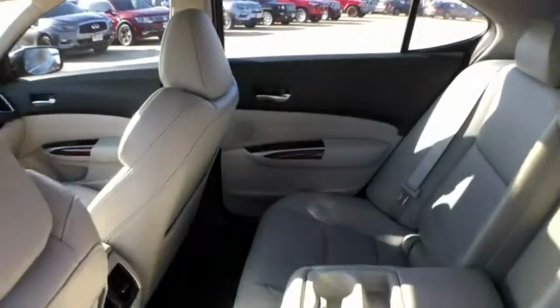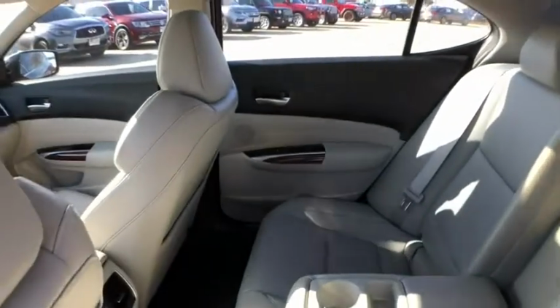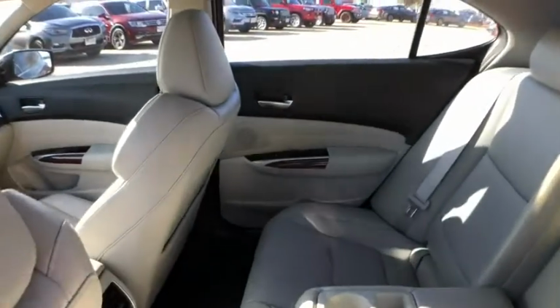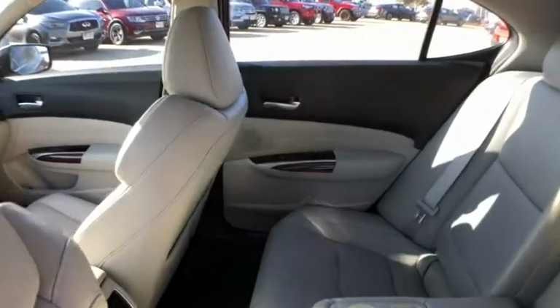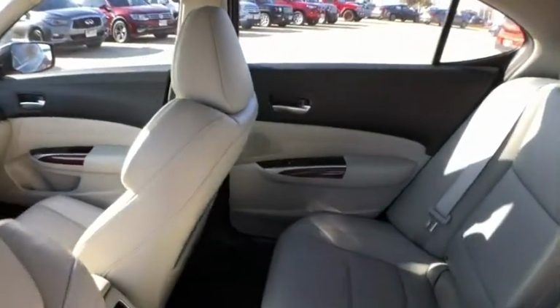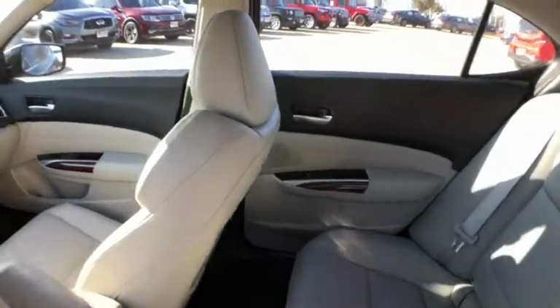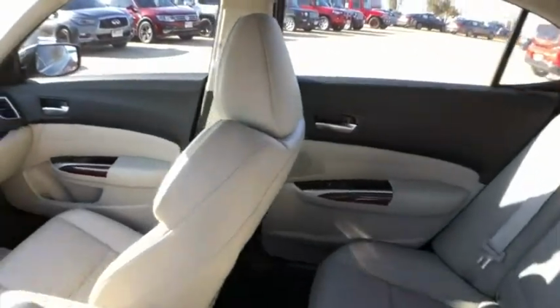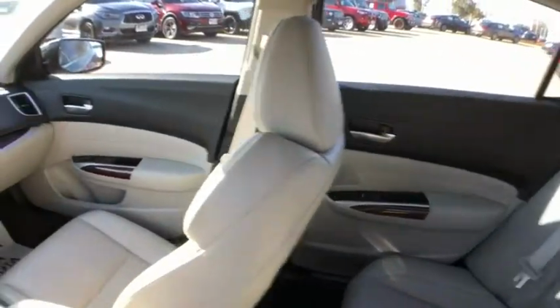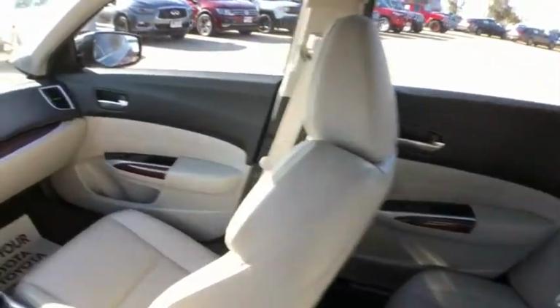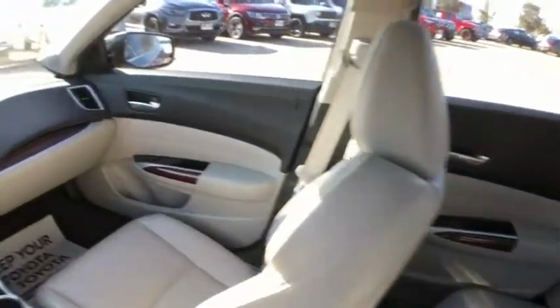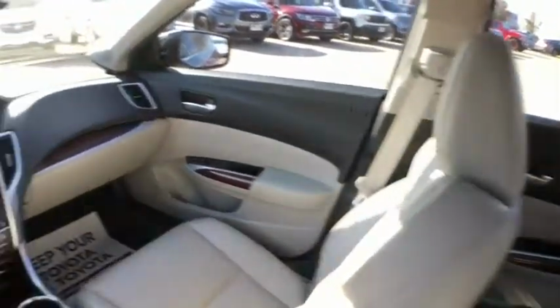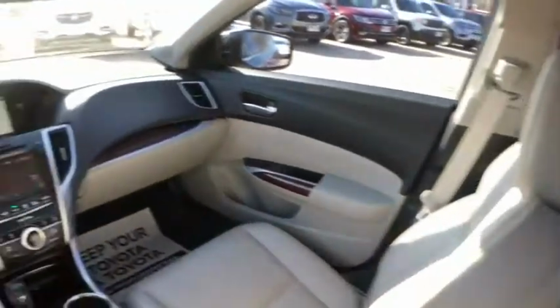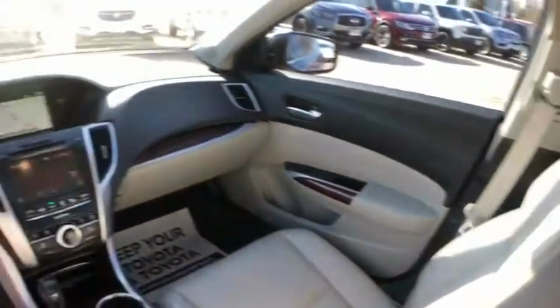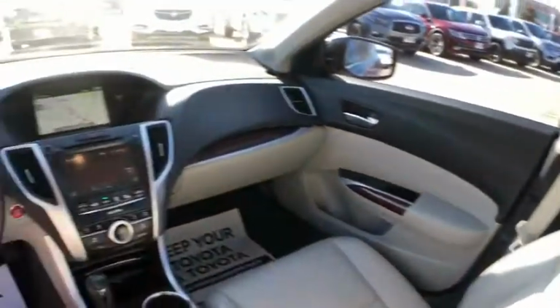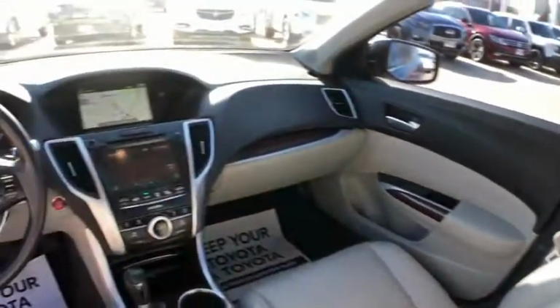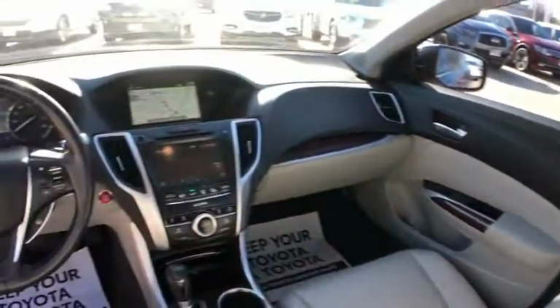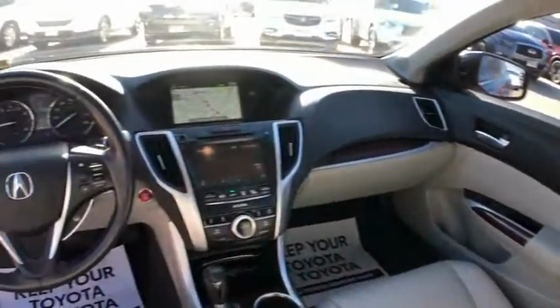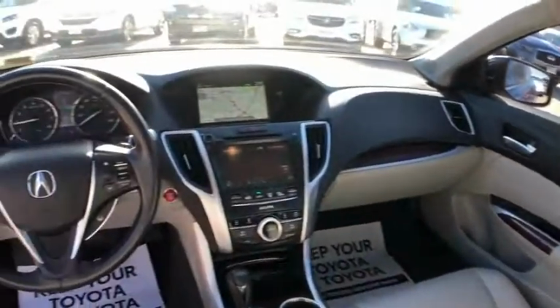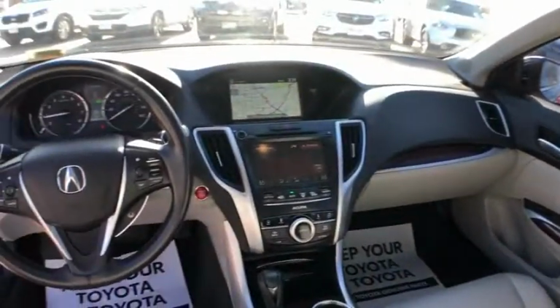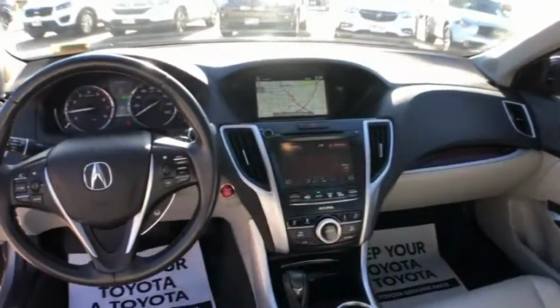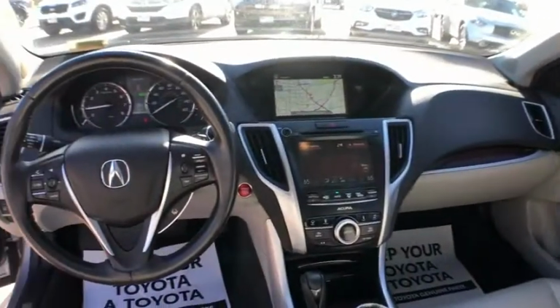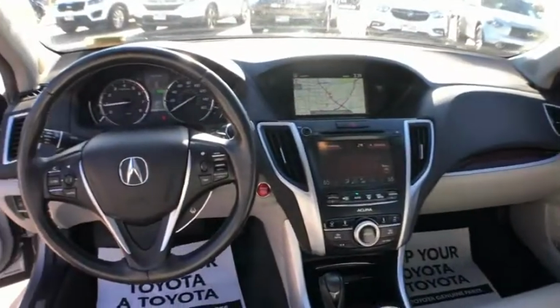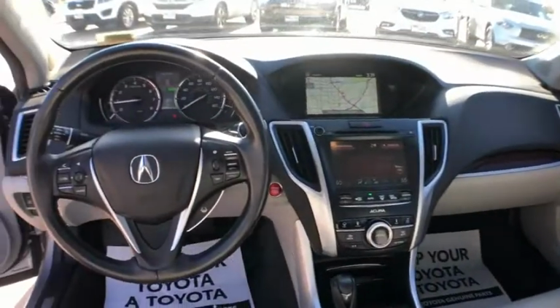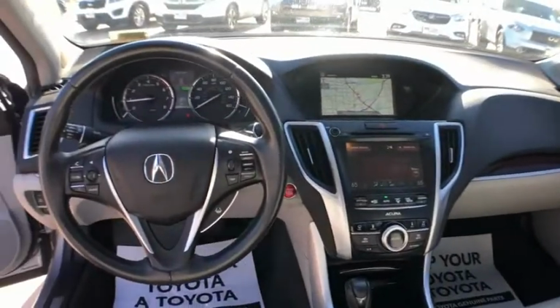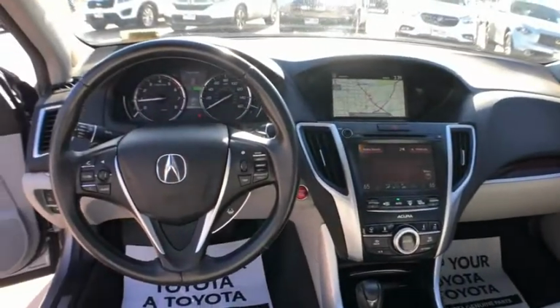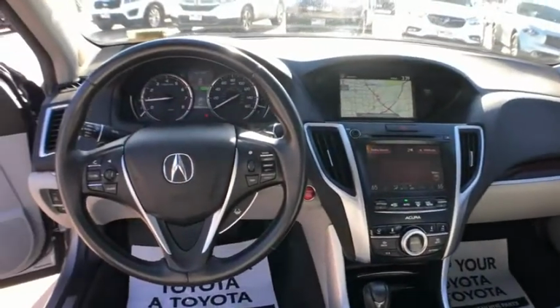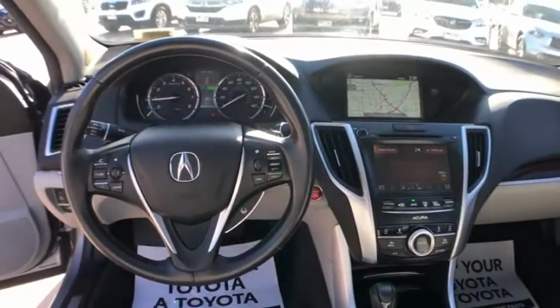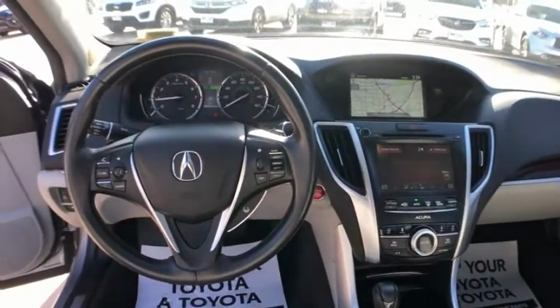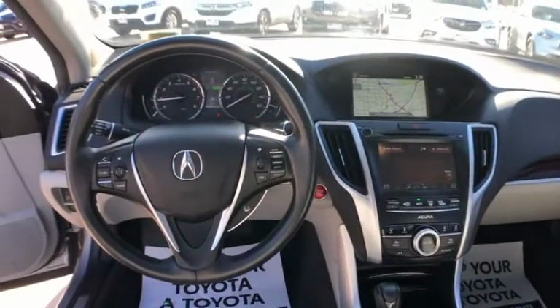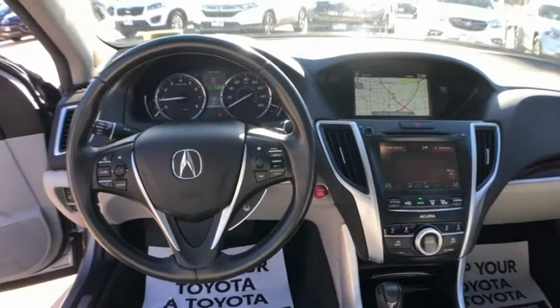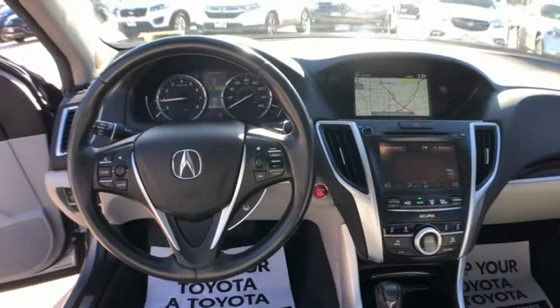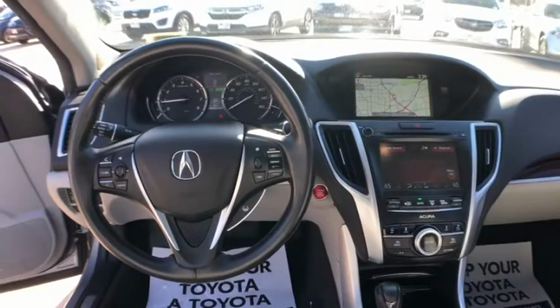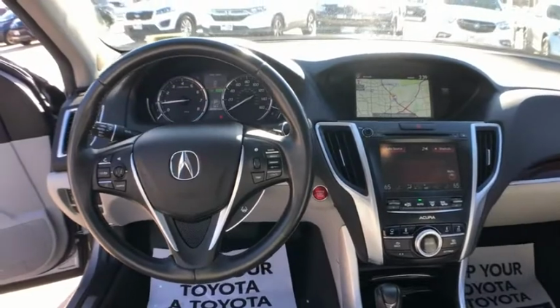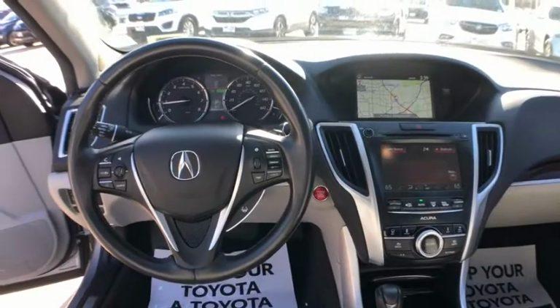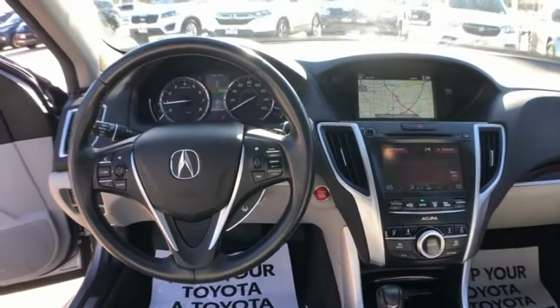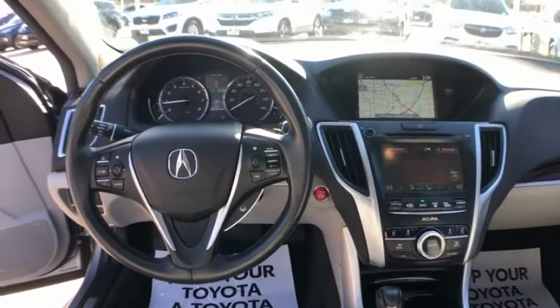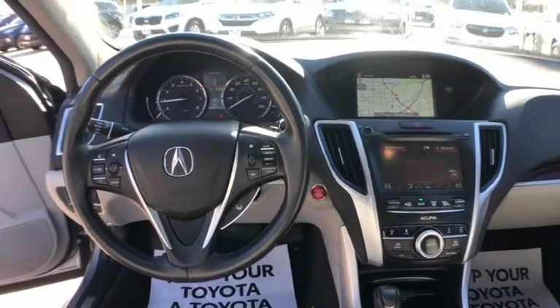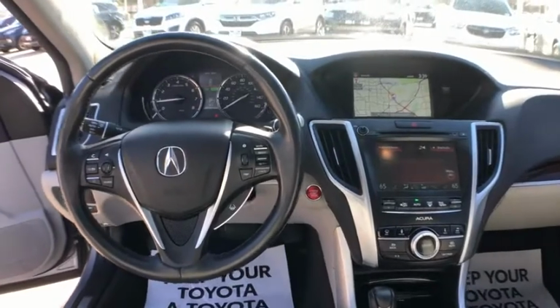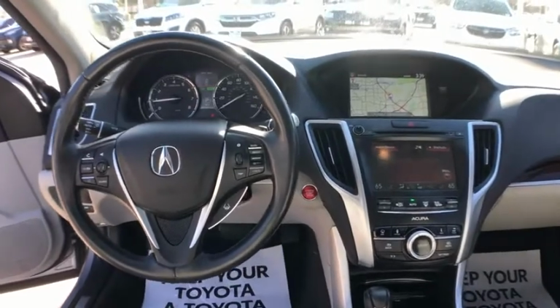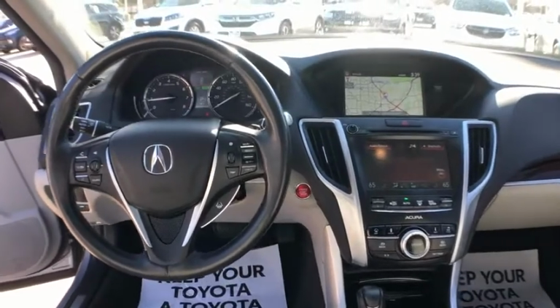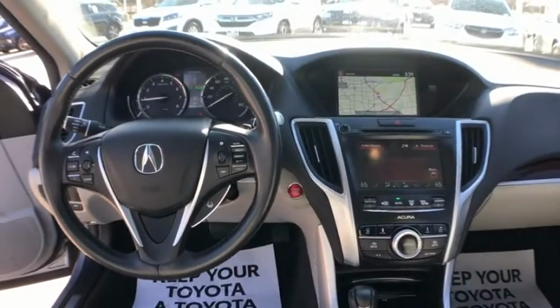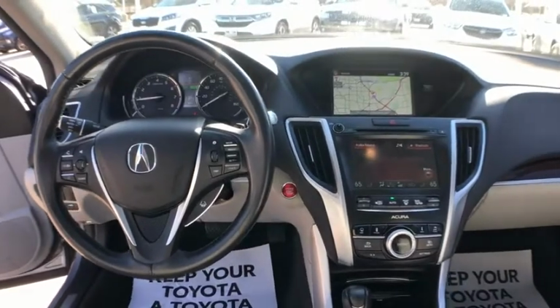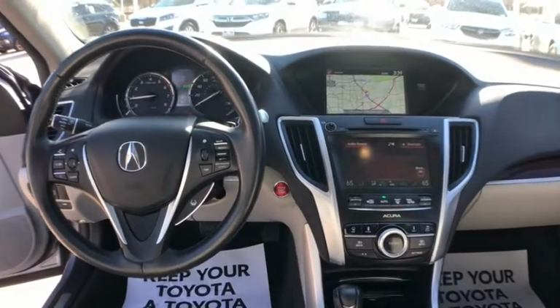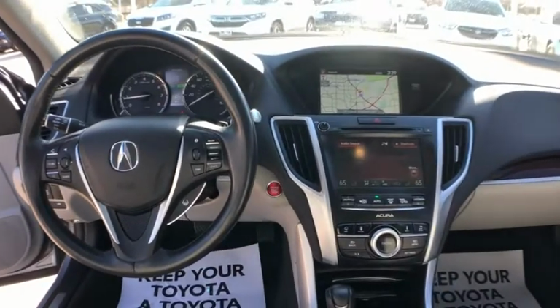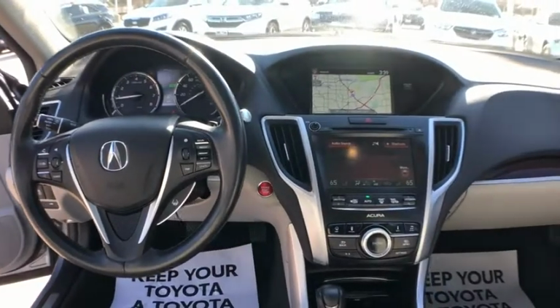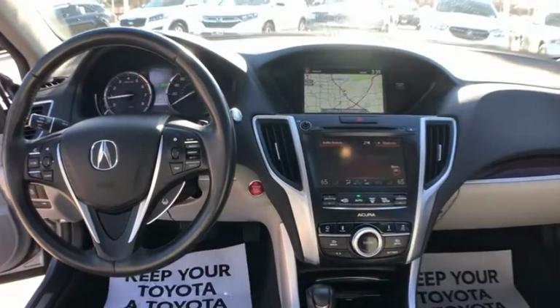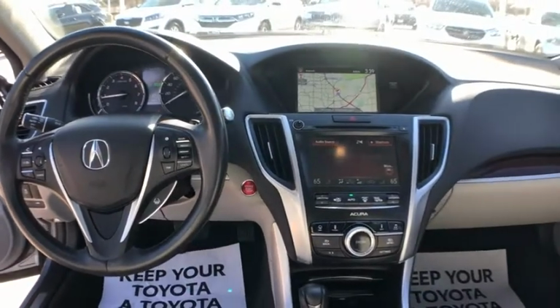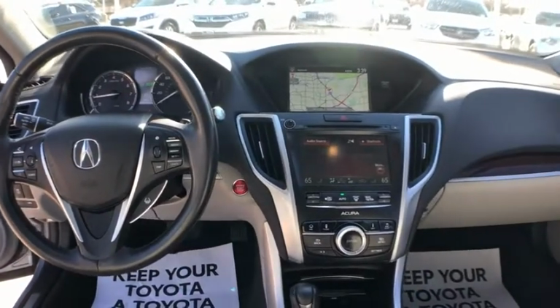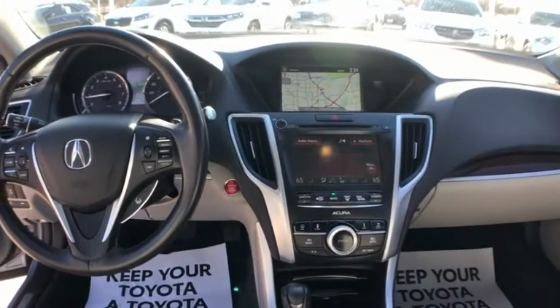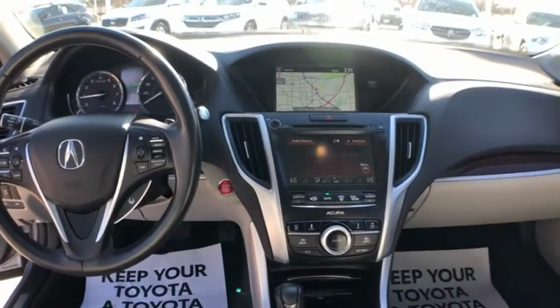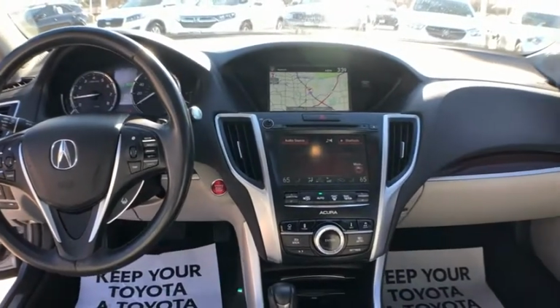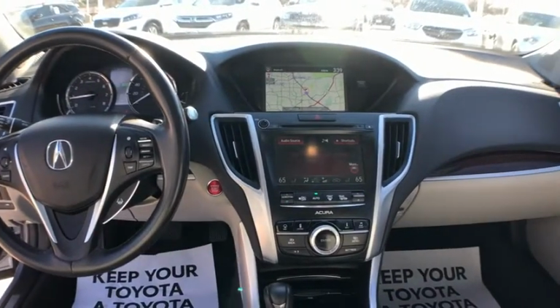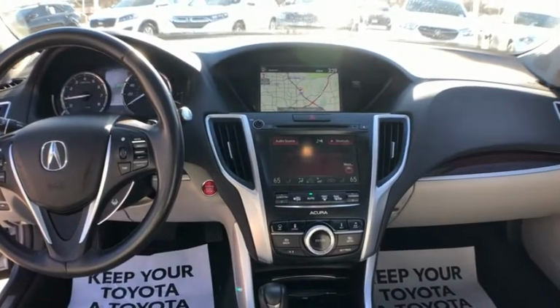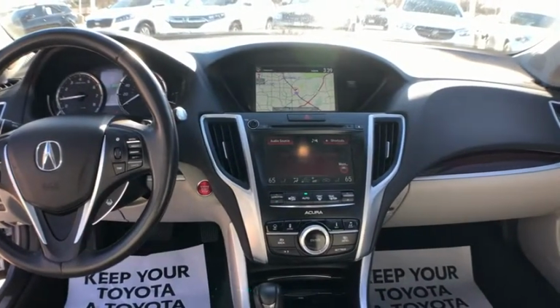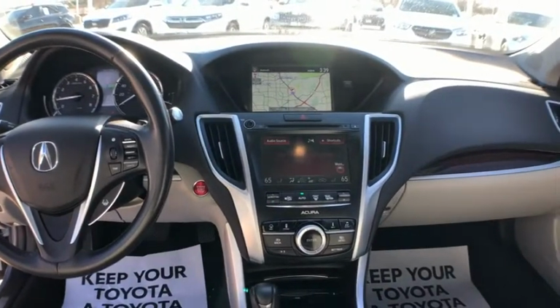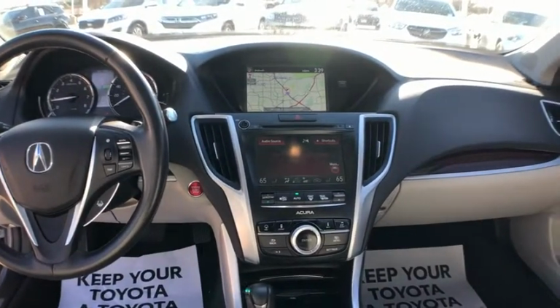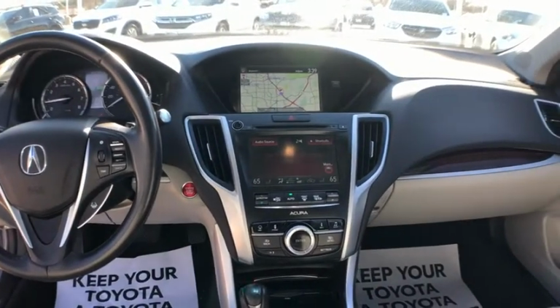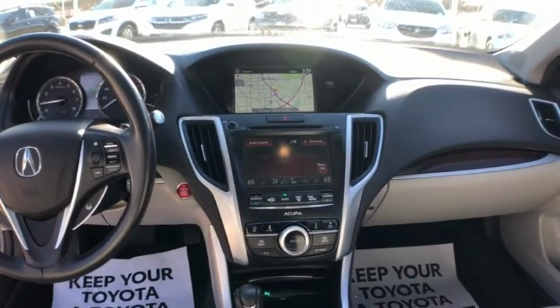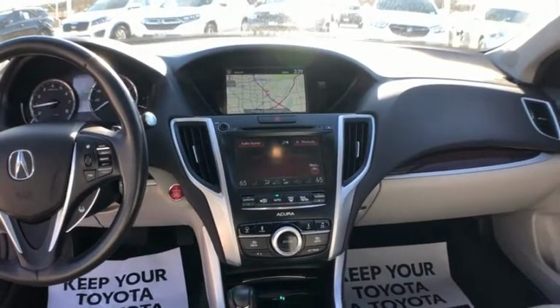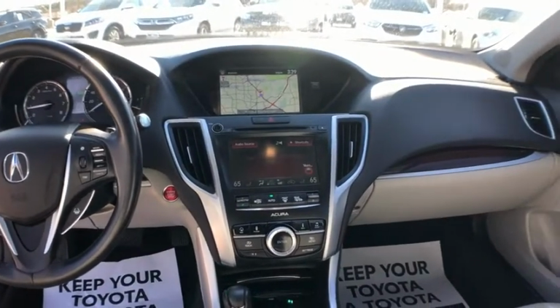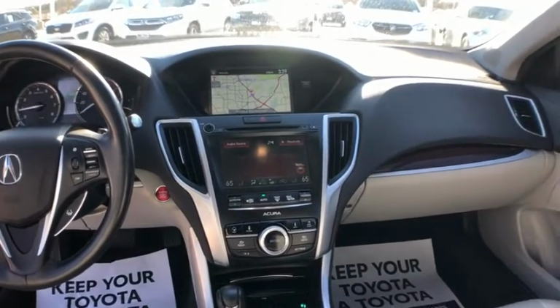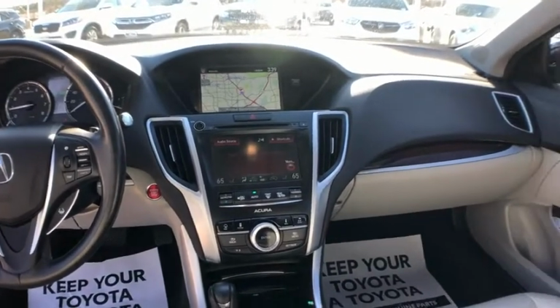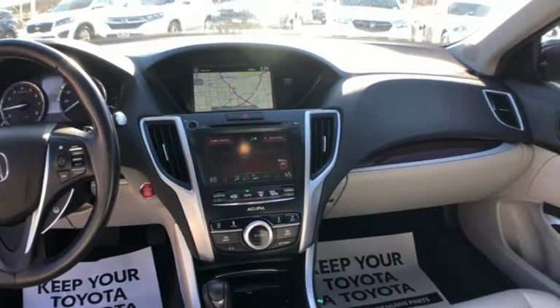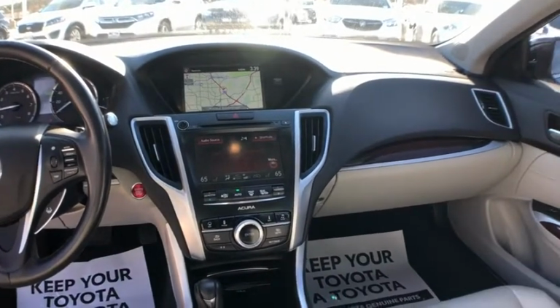heated front seats, compass, trip computer, rear window defroster, power windows, power moonroof, remote keyless entry.